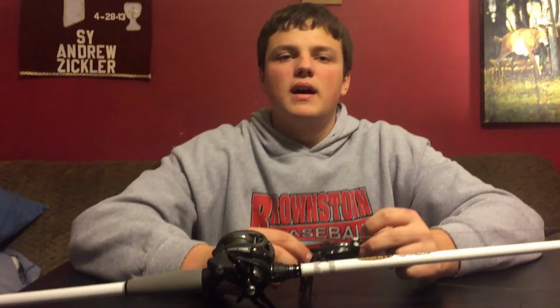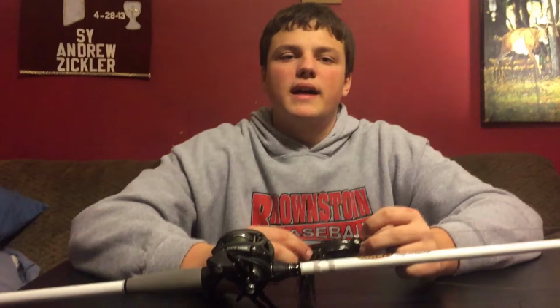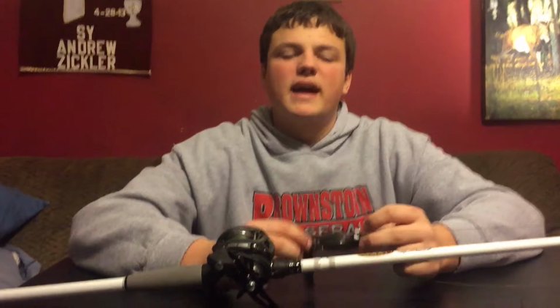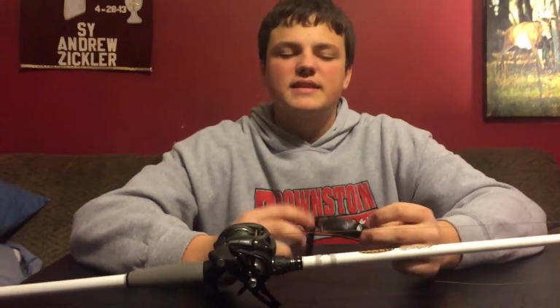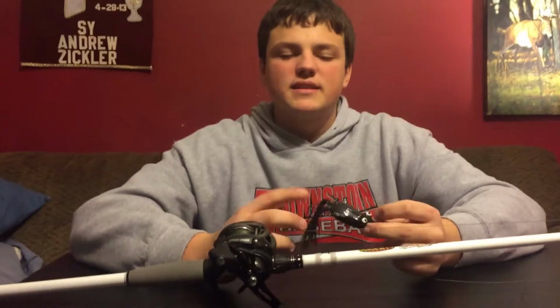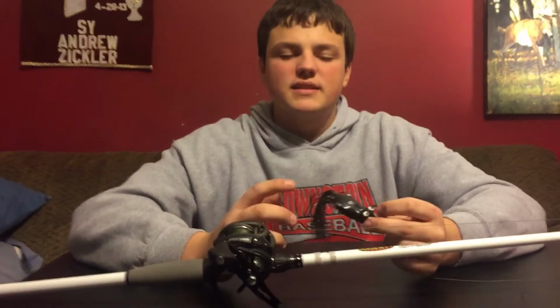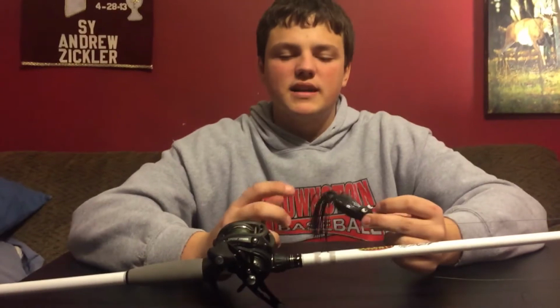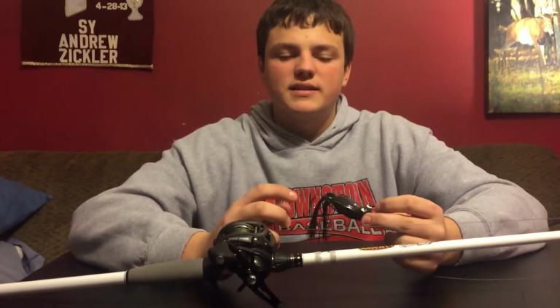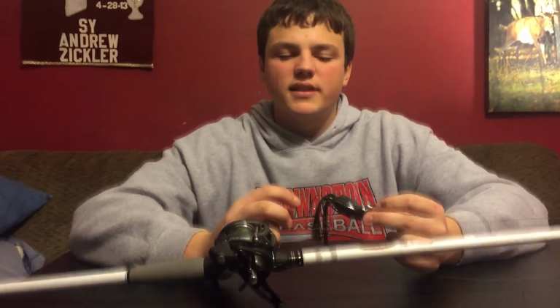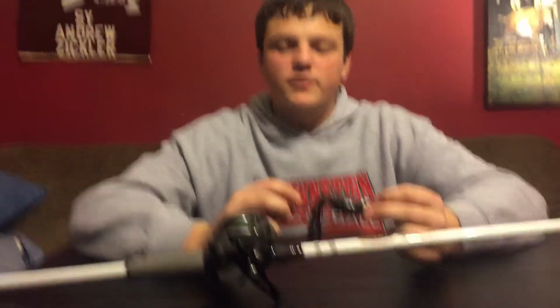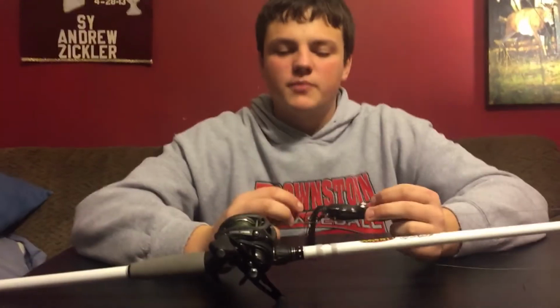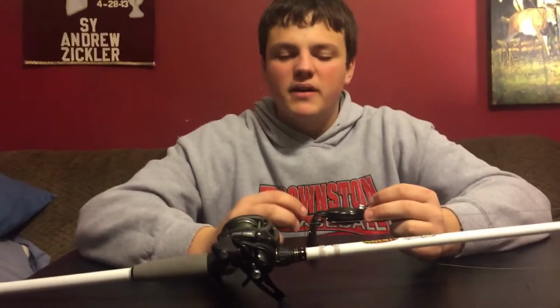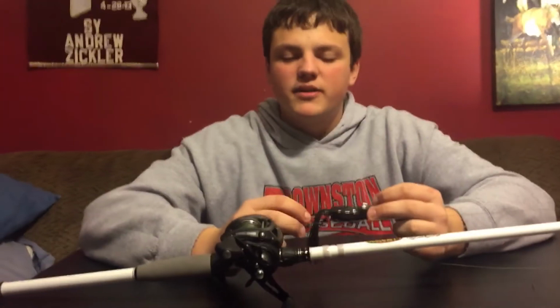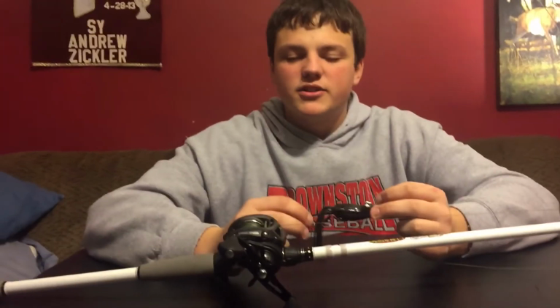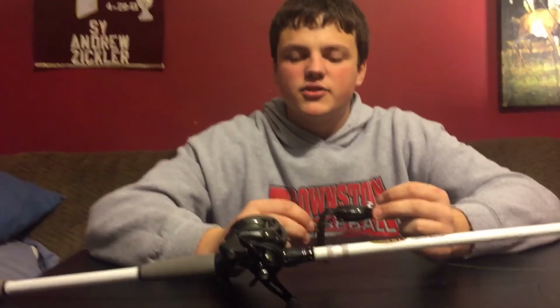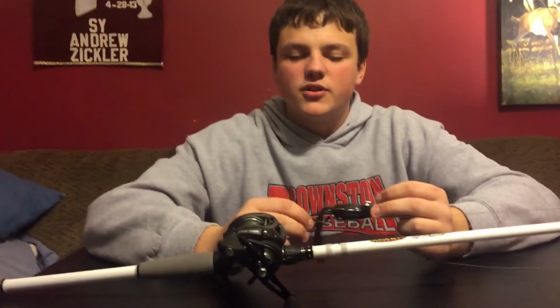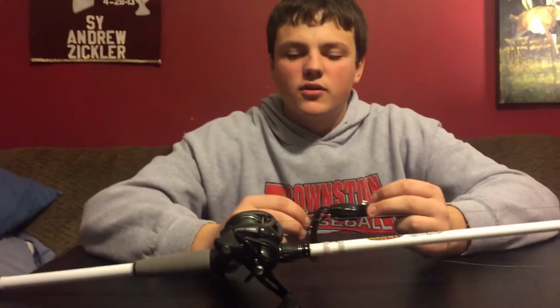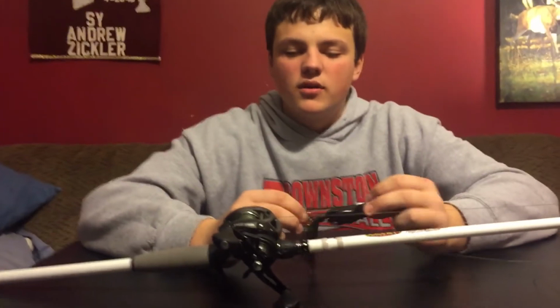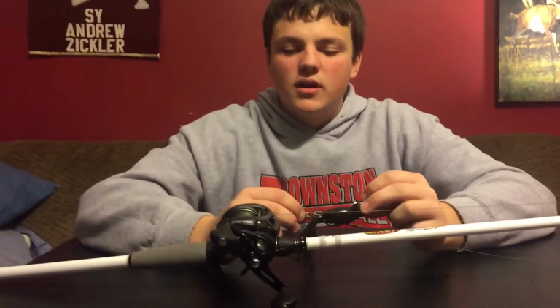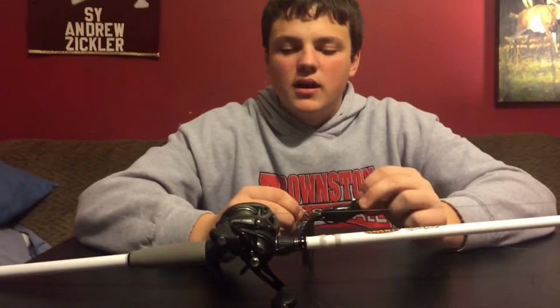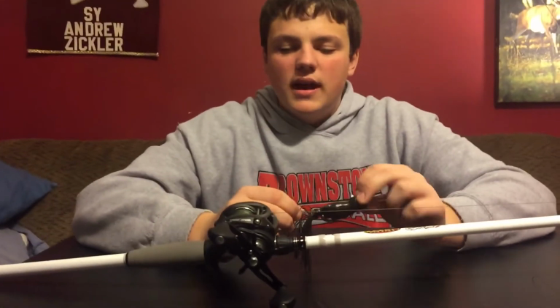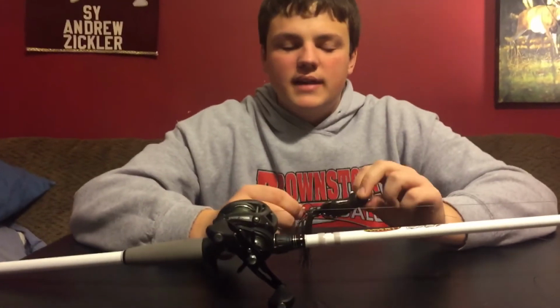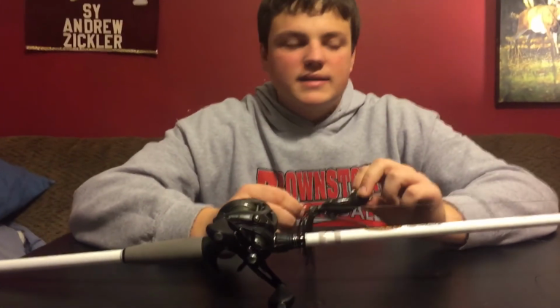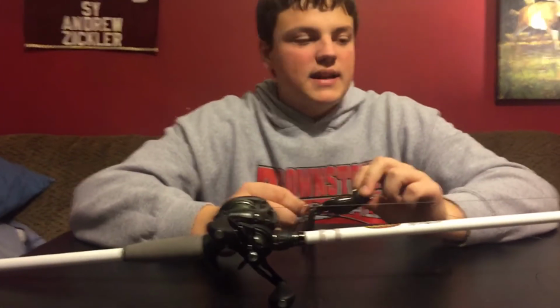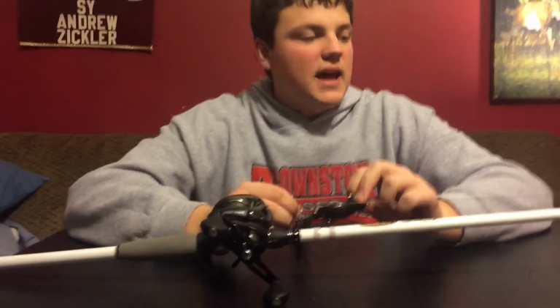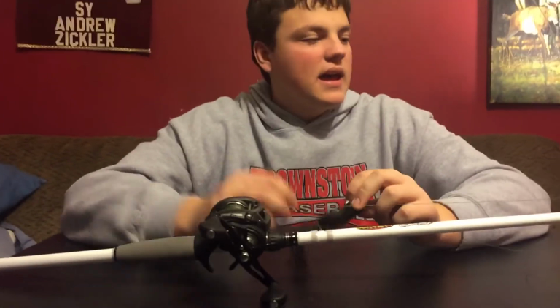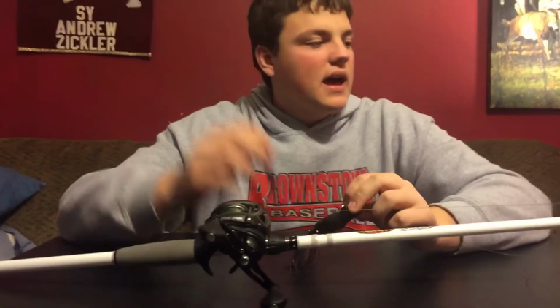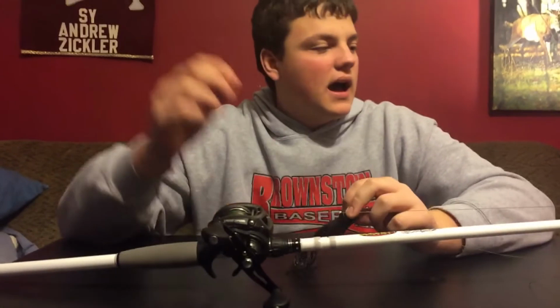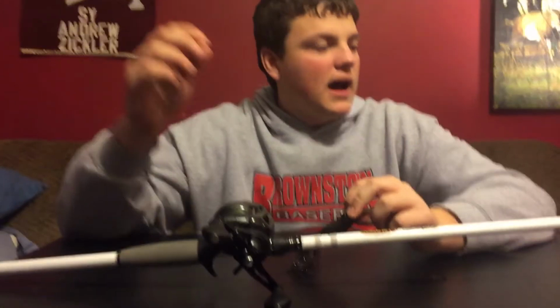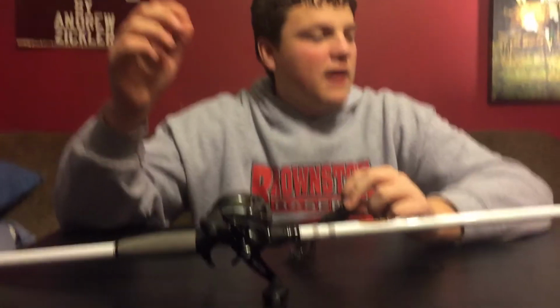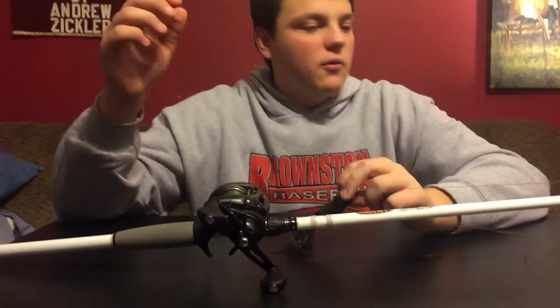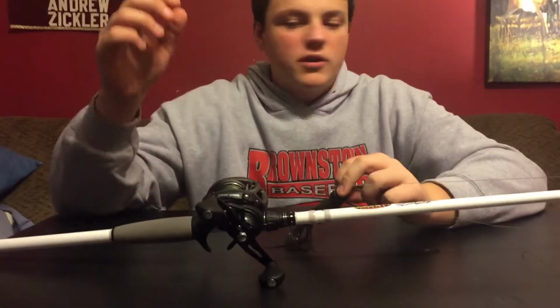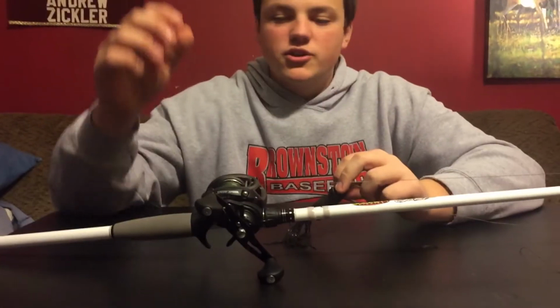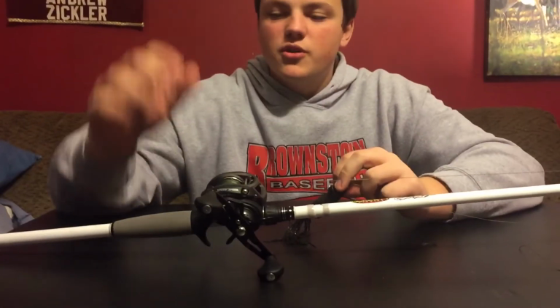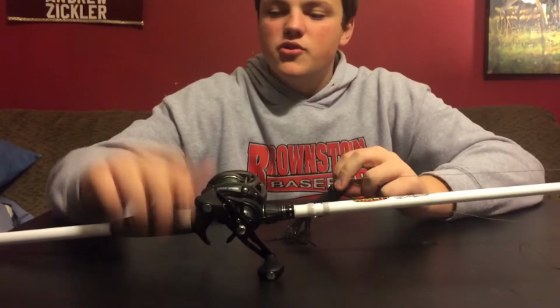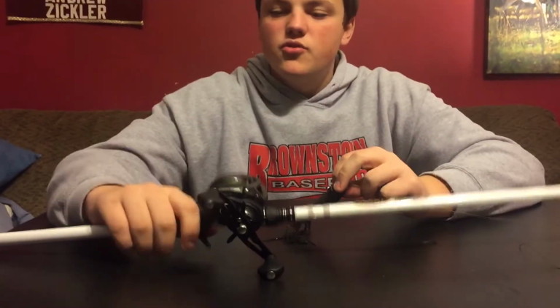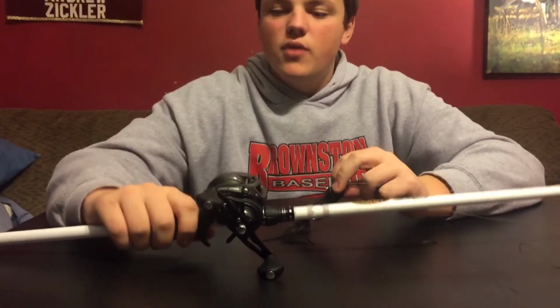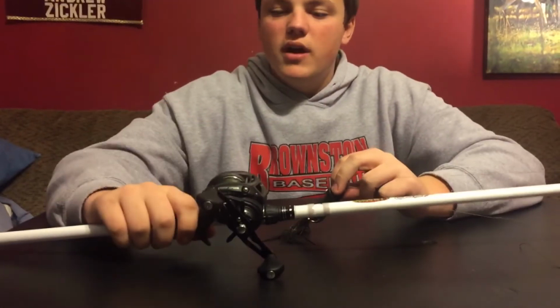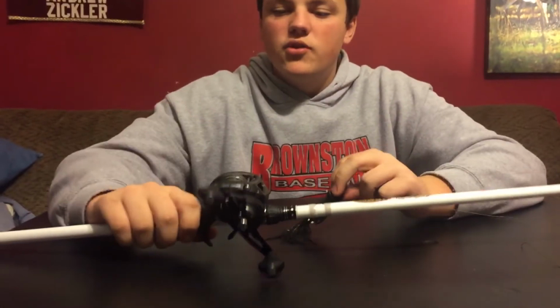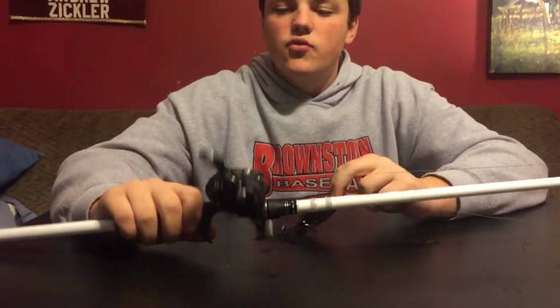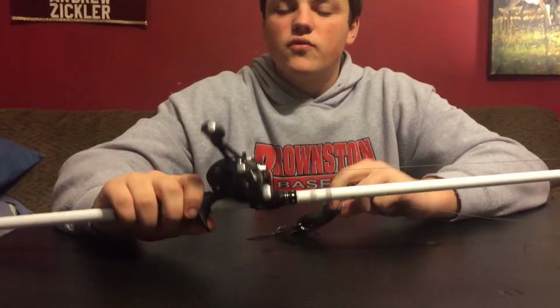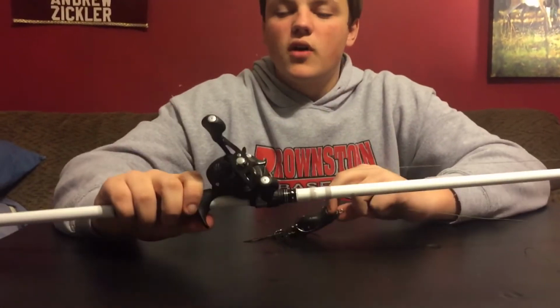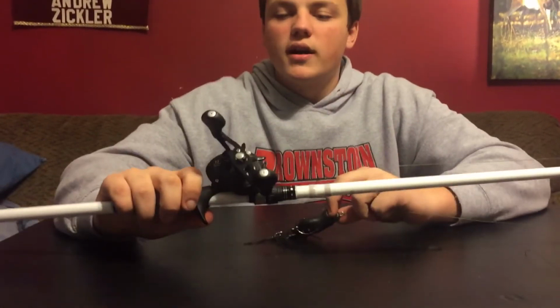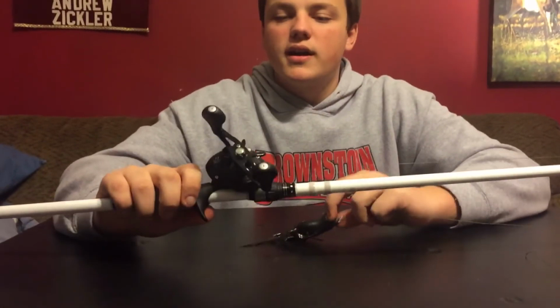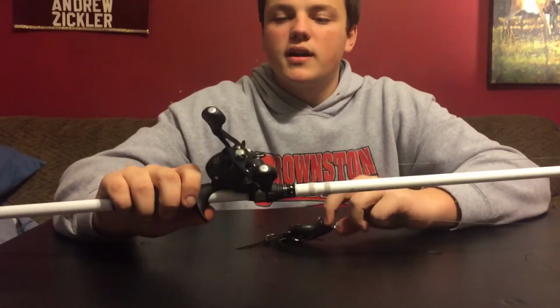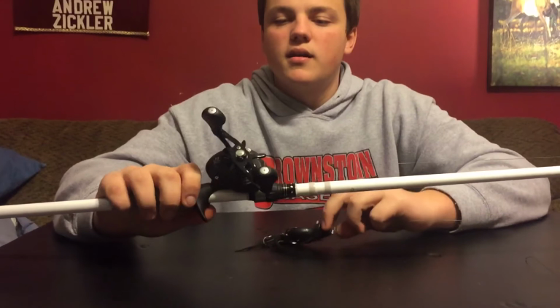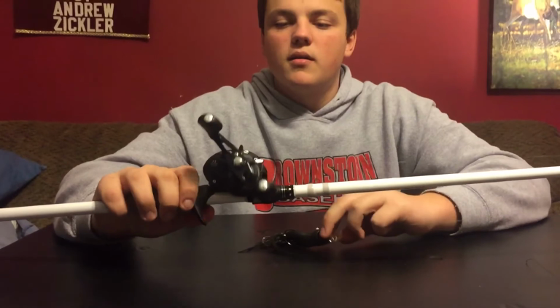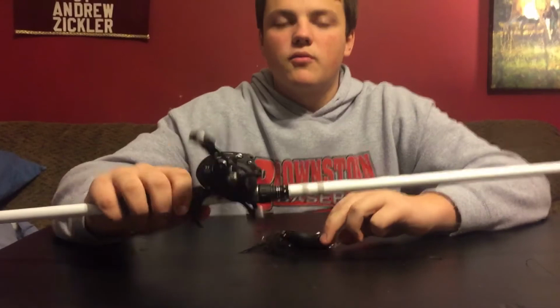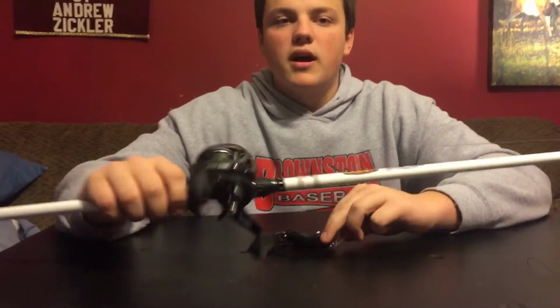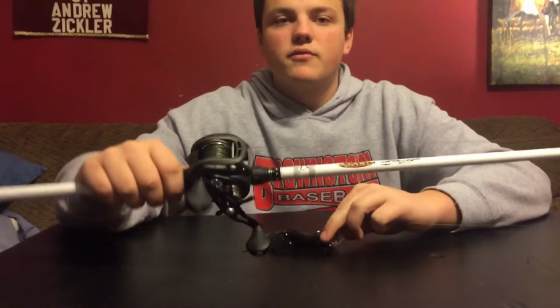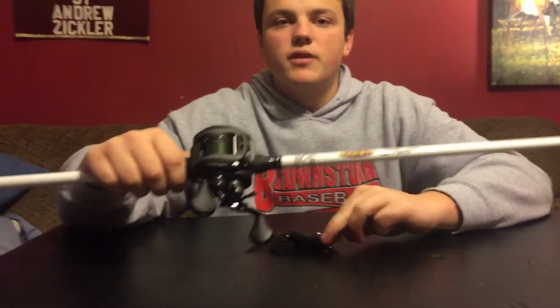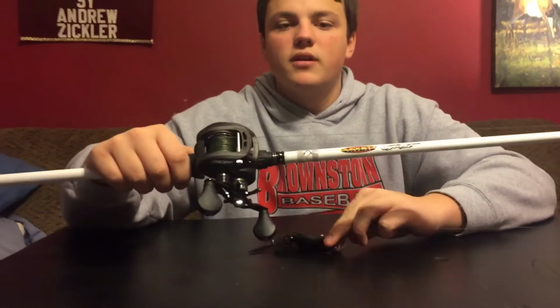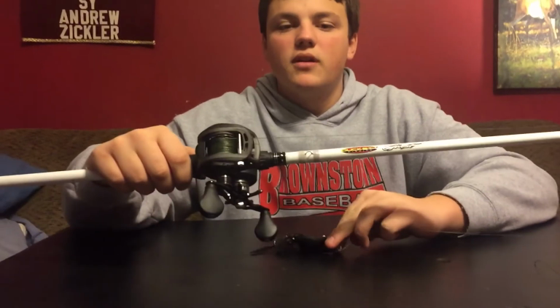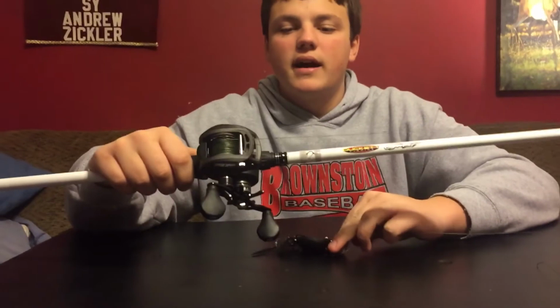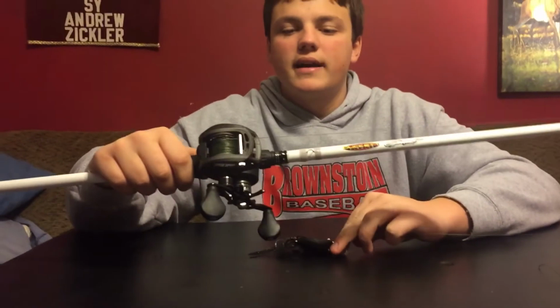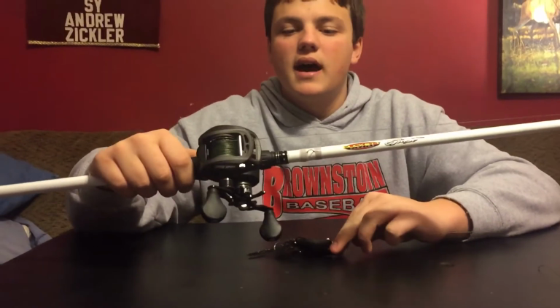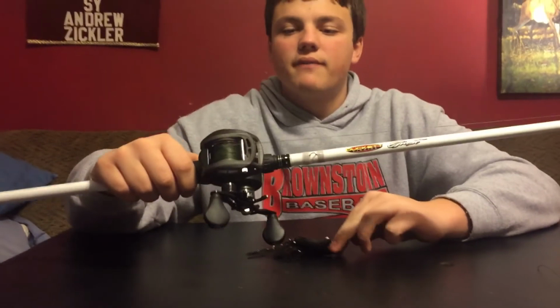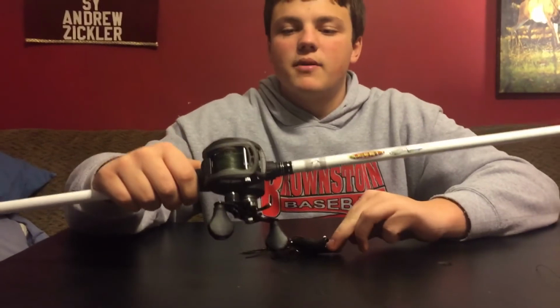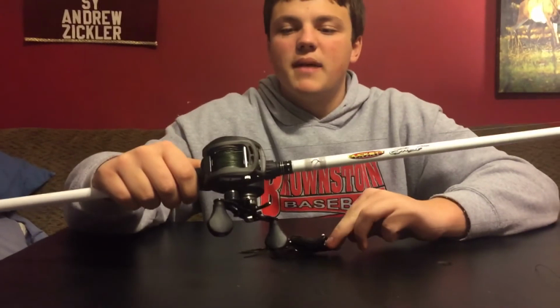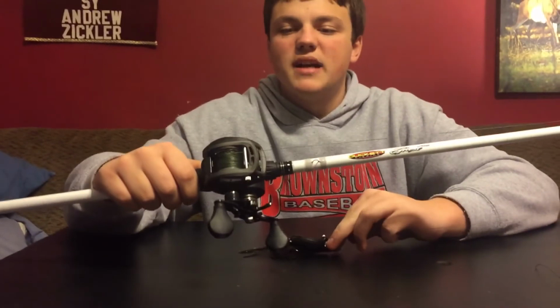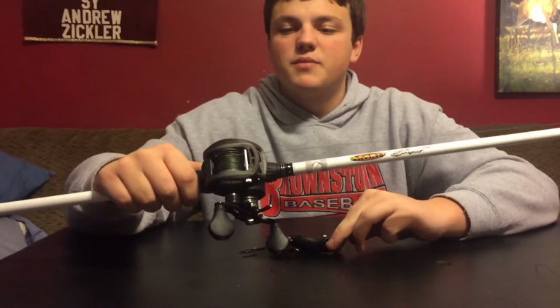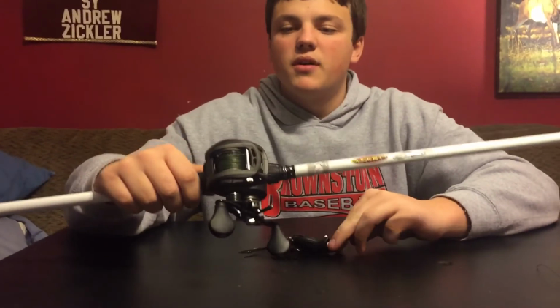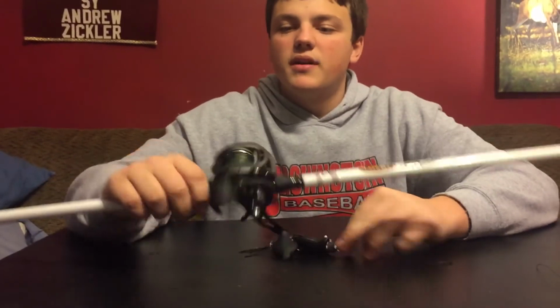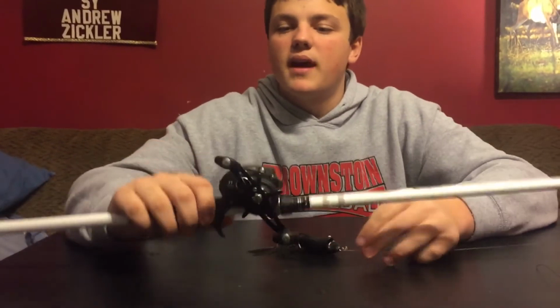Hi guys, this is Cy Zickler from My Fishing Journal, and today I want to show you a new frogging rod and reel I got from Bass Pro today.